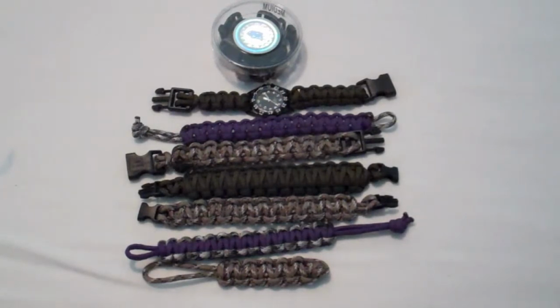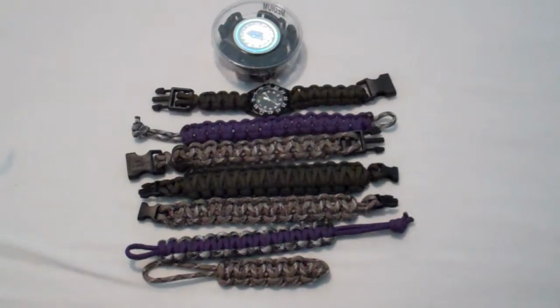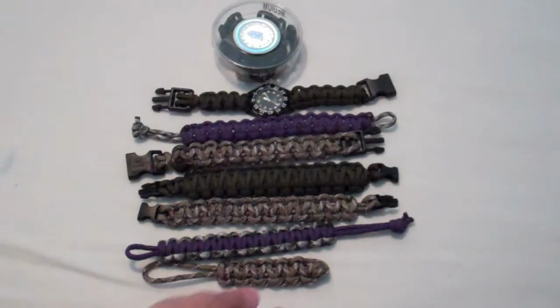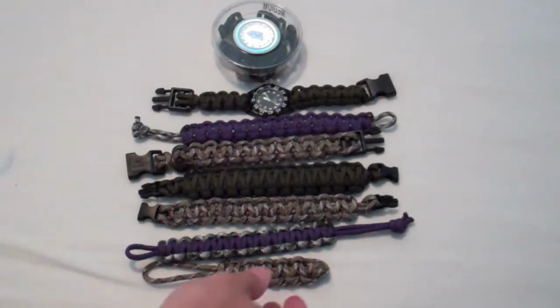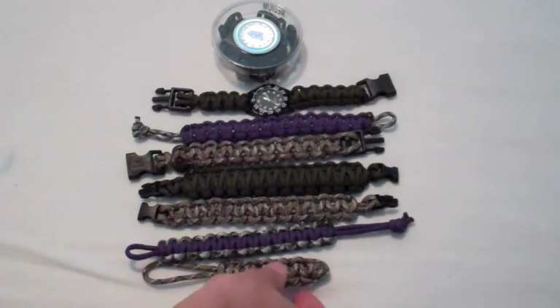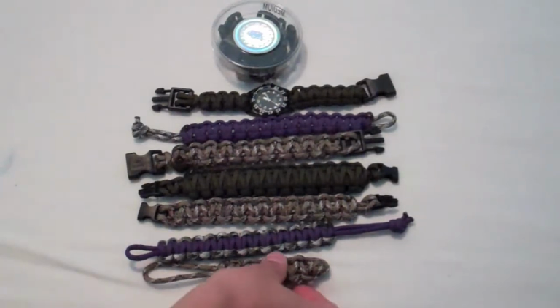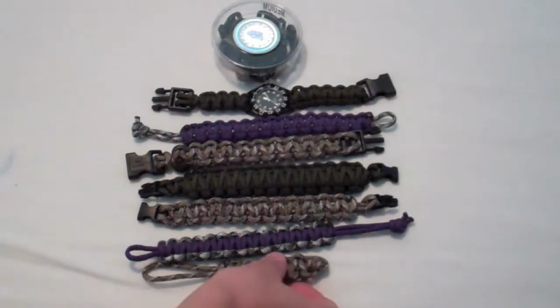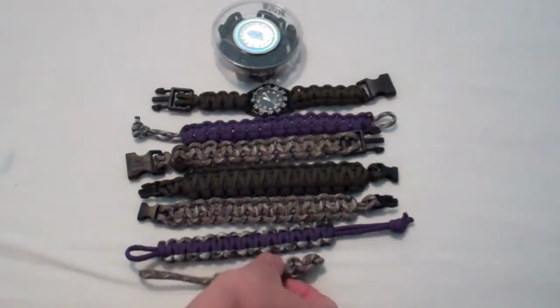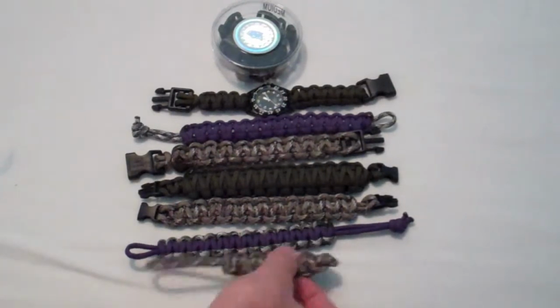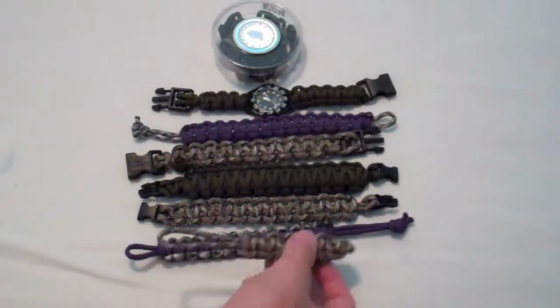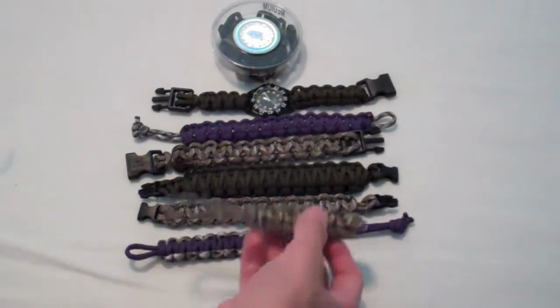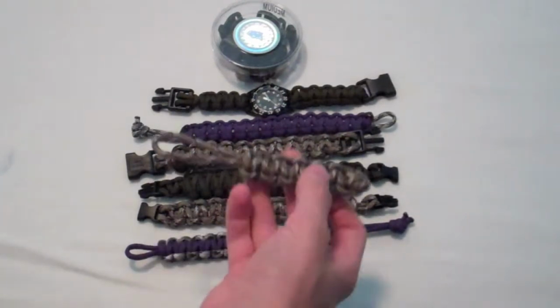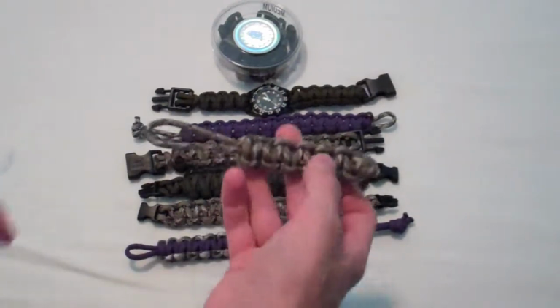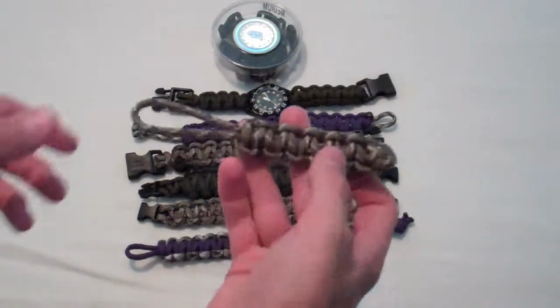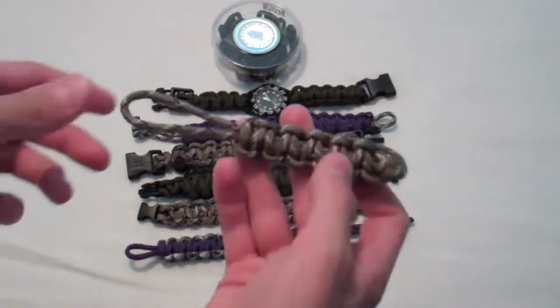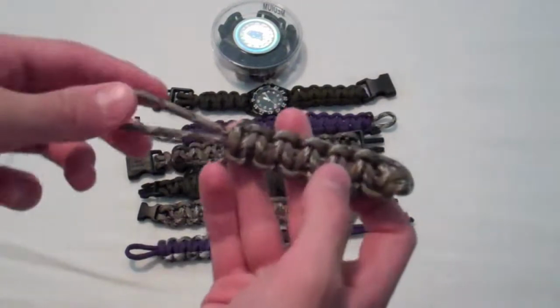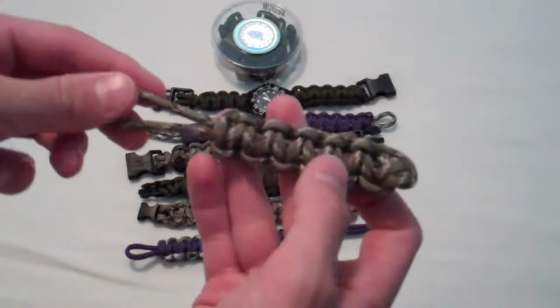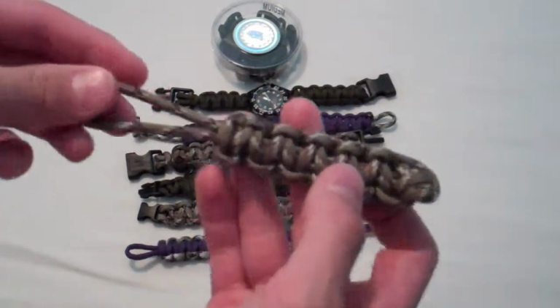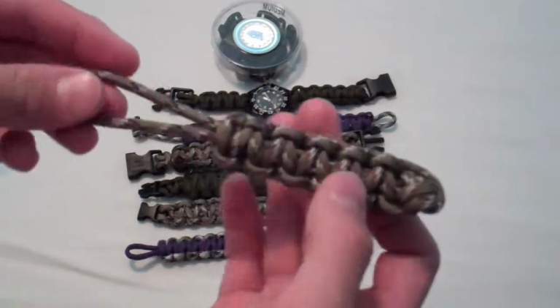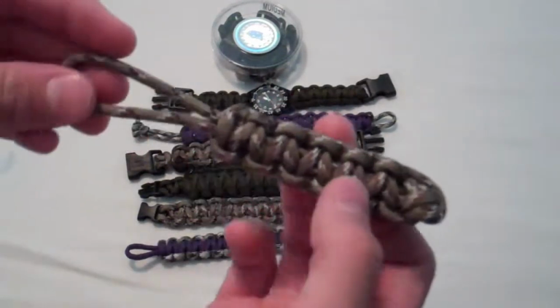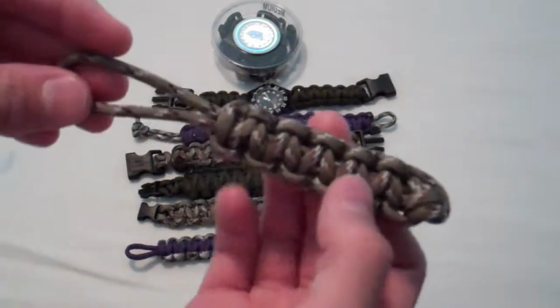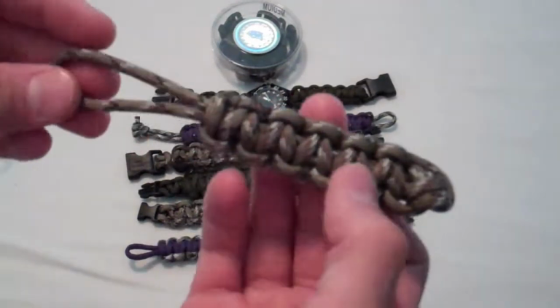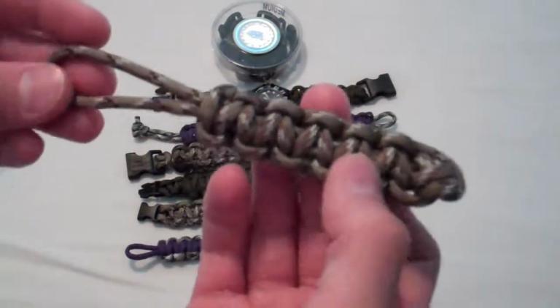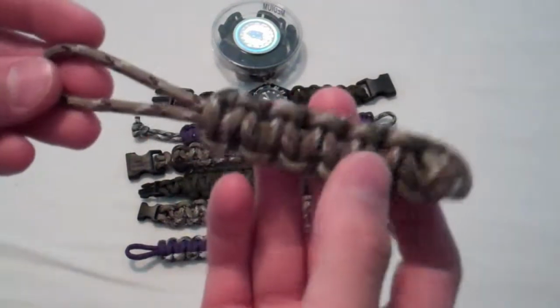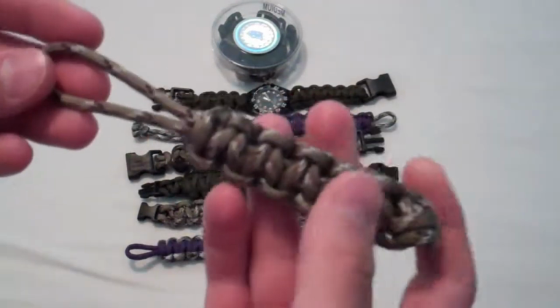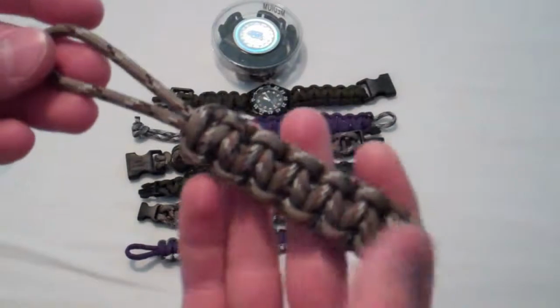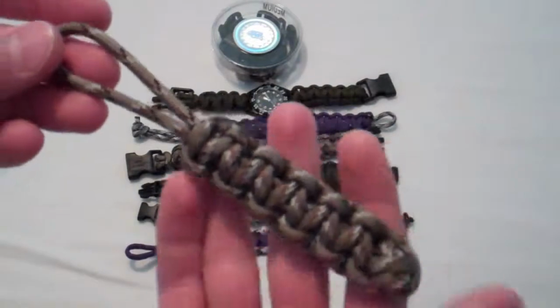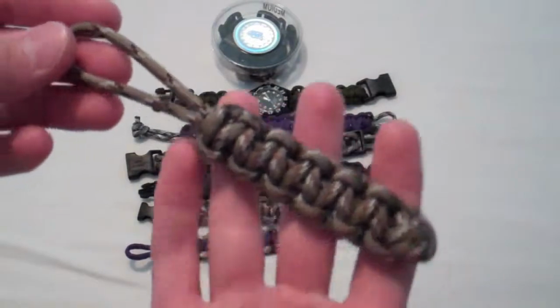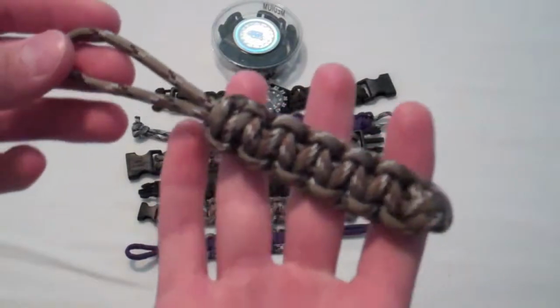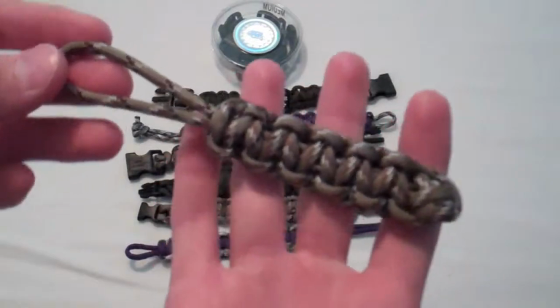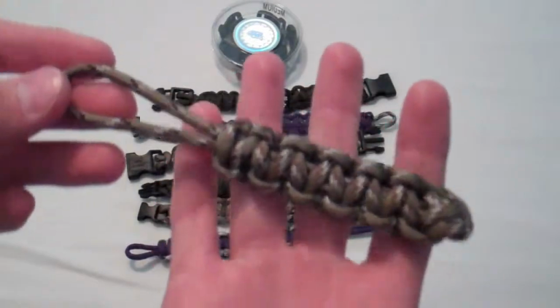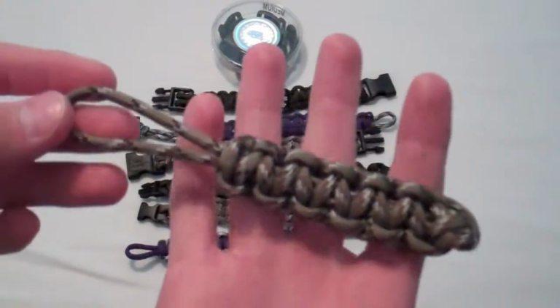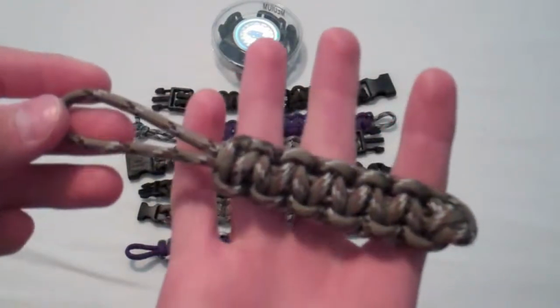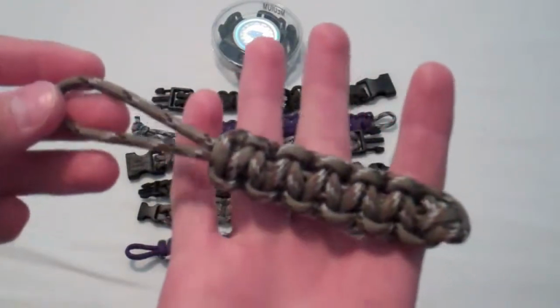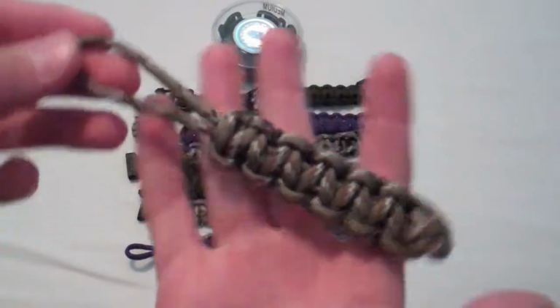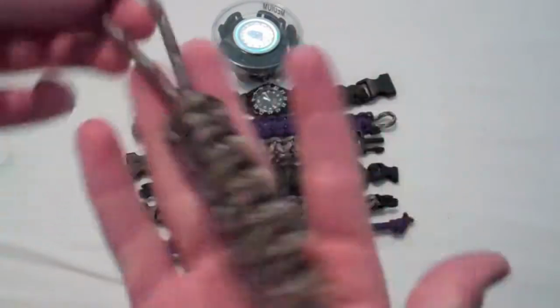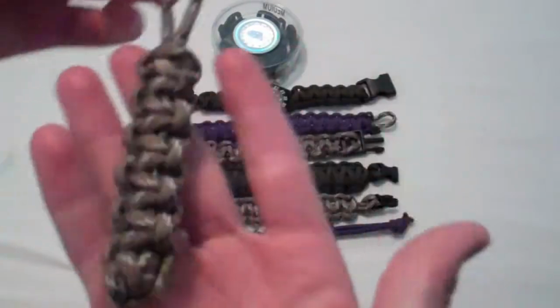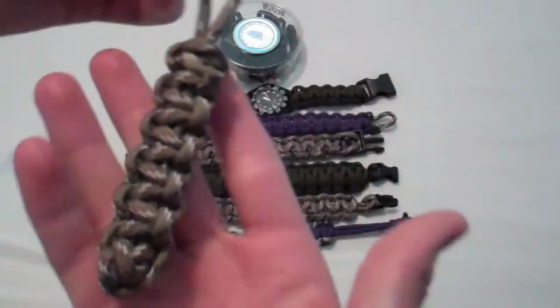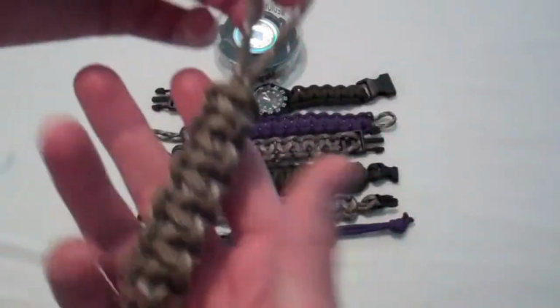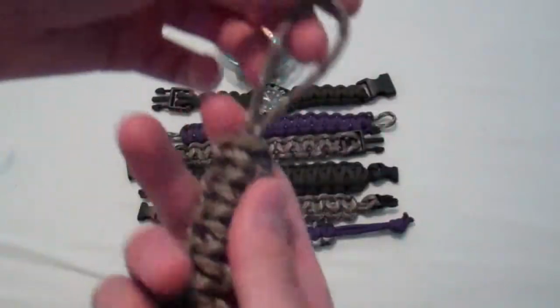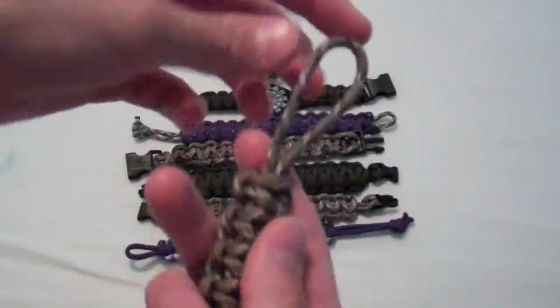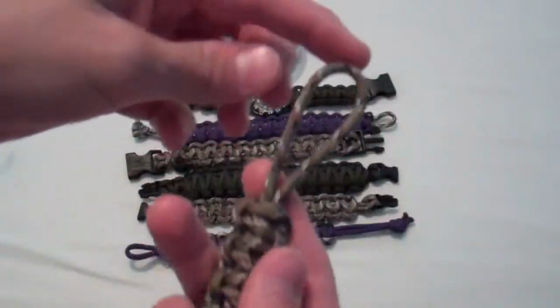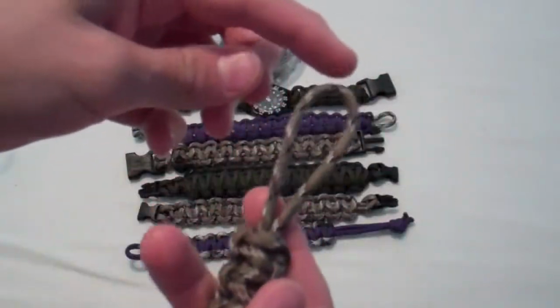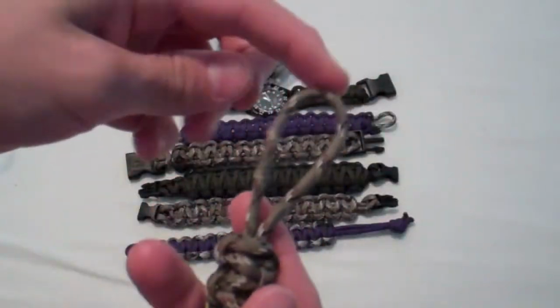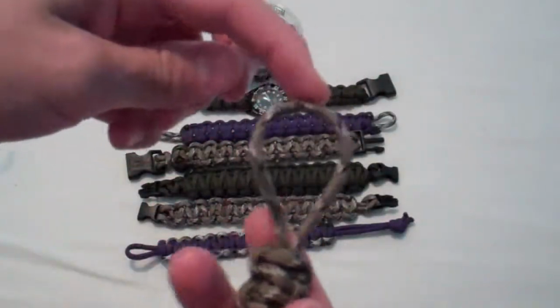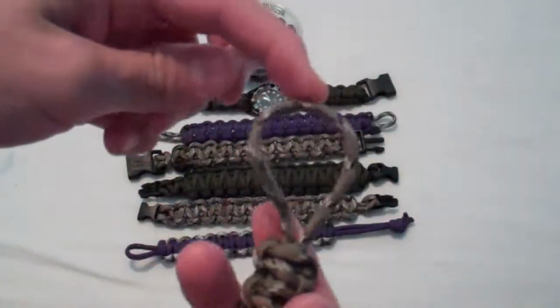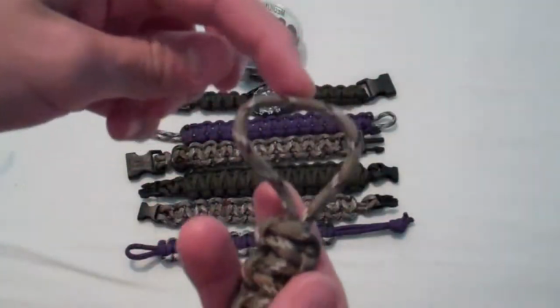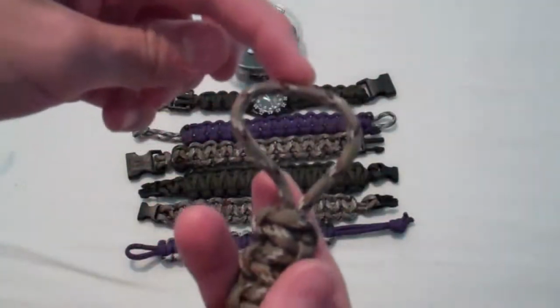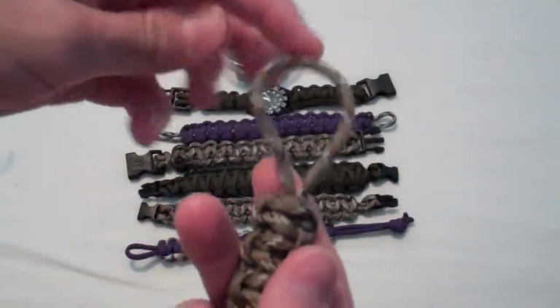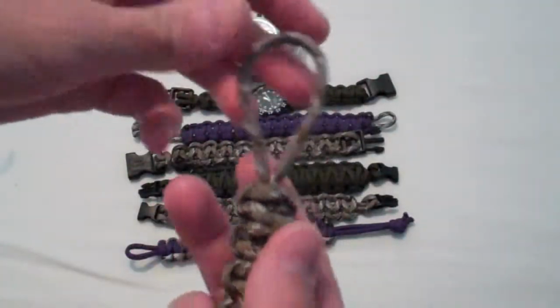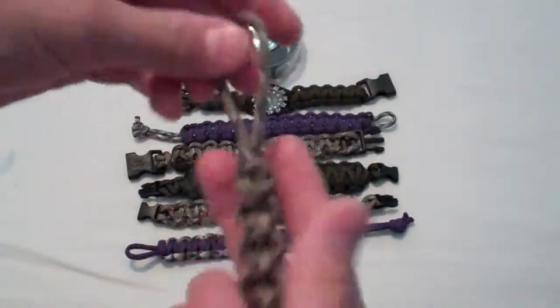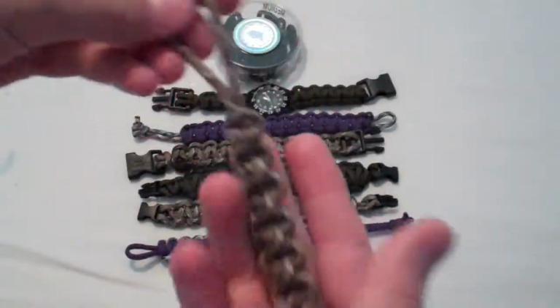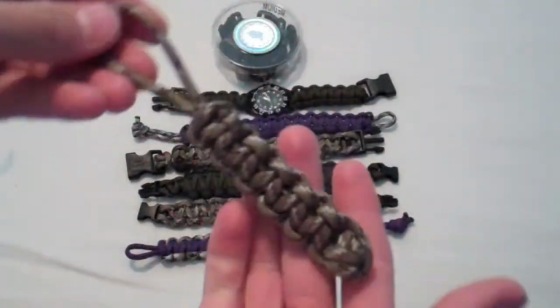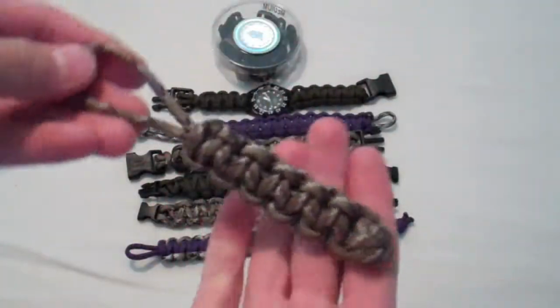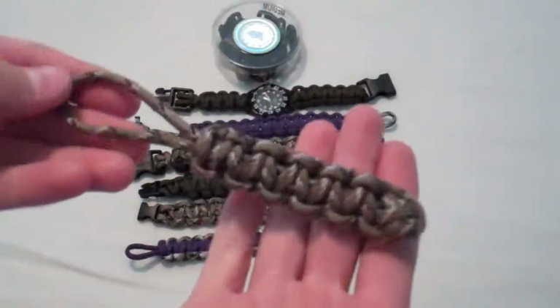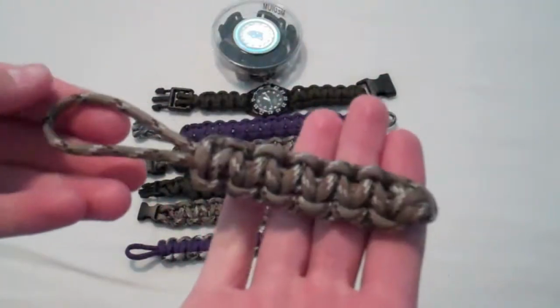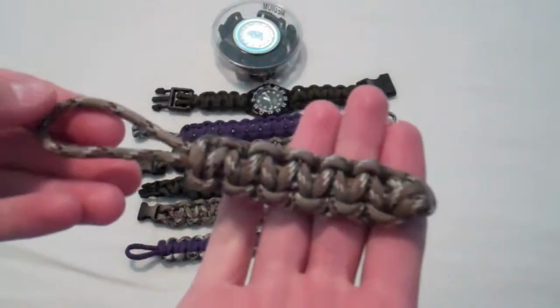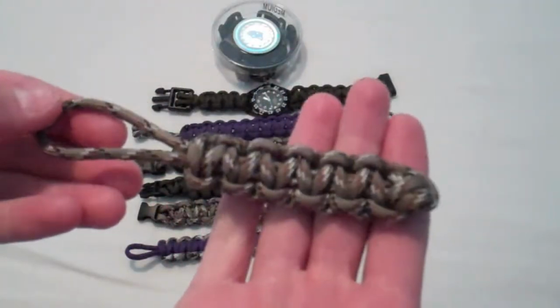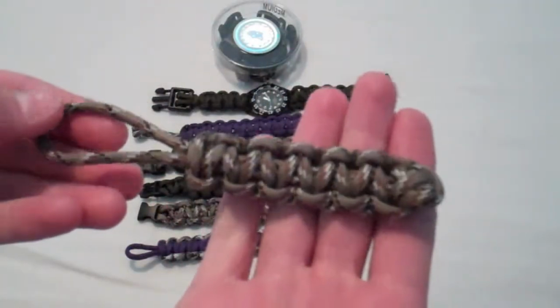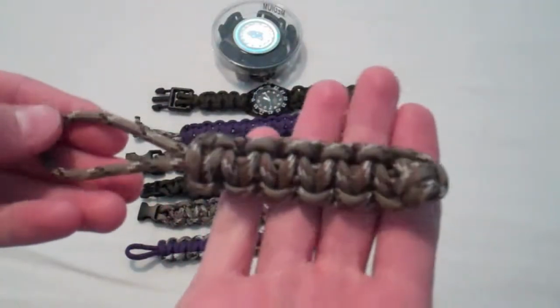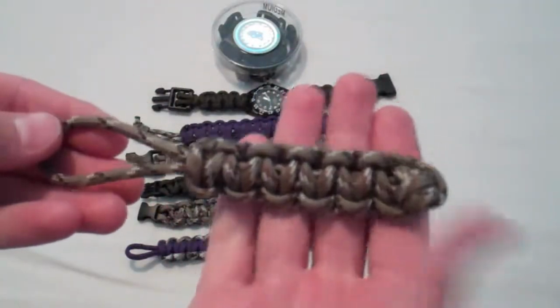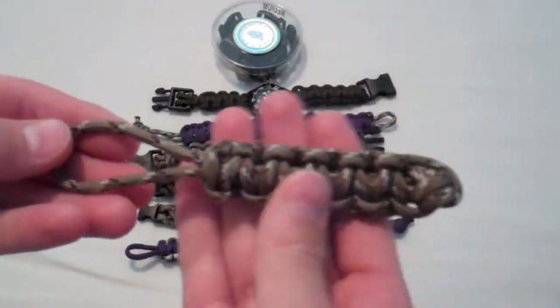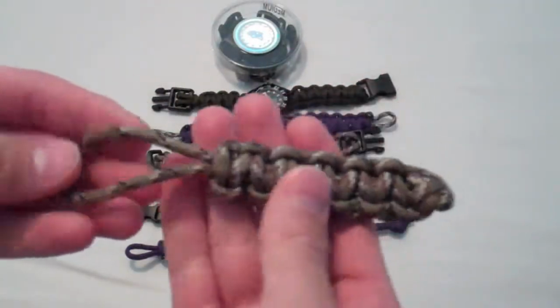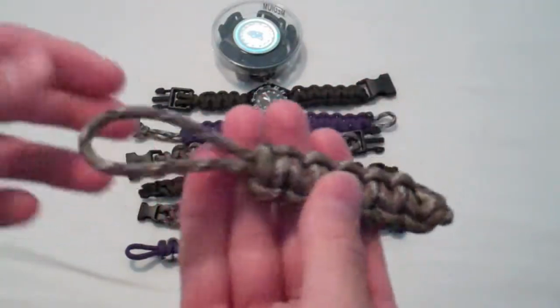Right here is a desert camo, kind of like a lanyard thing. You can put that on your car keys — just something to have.